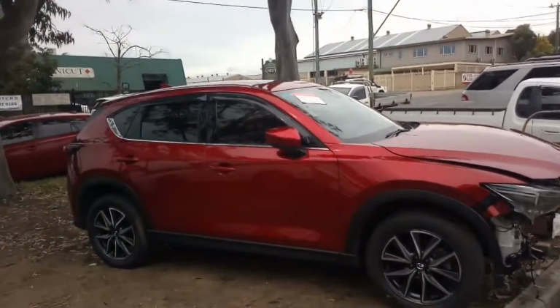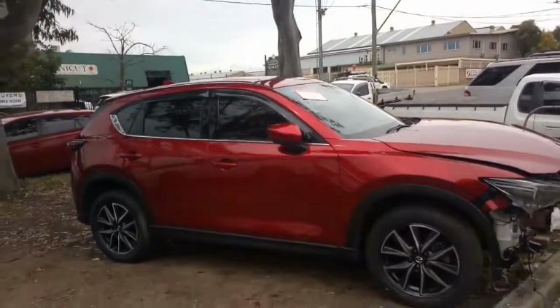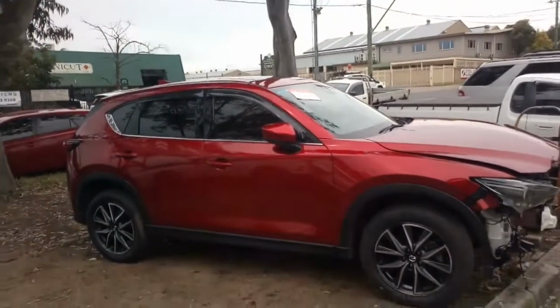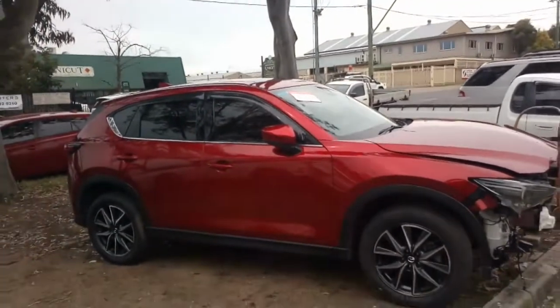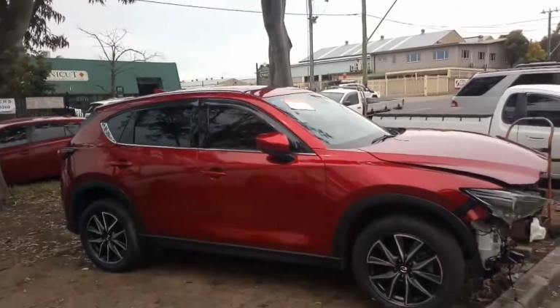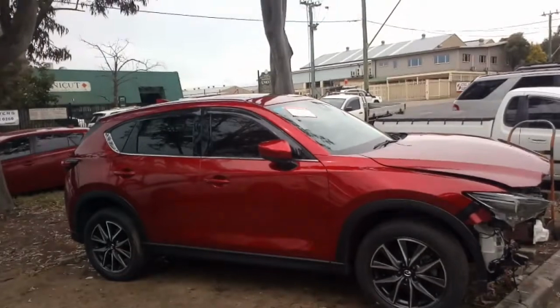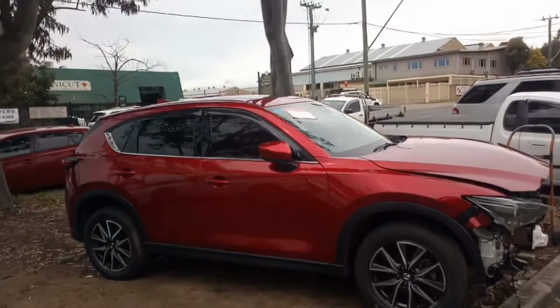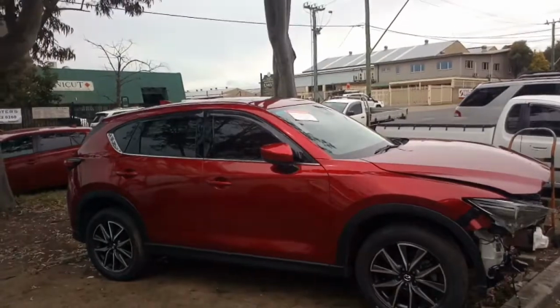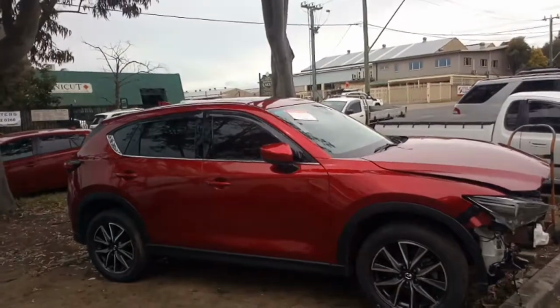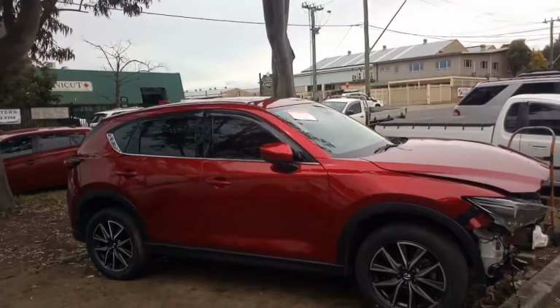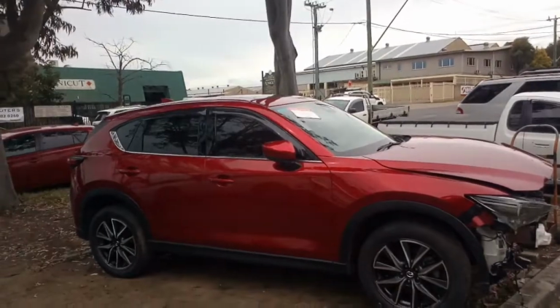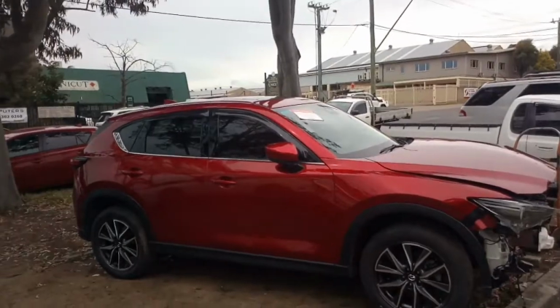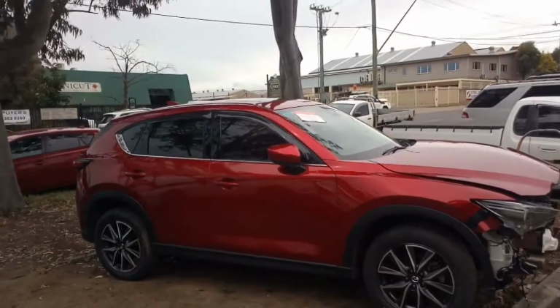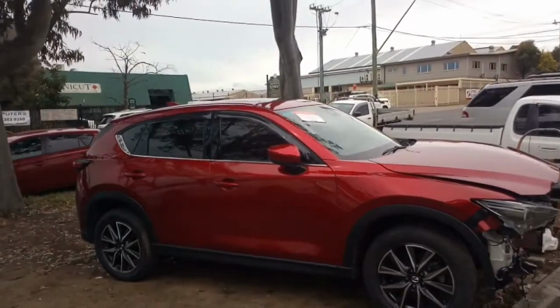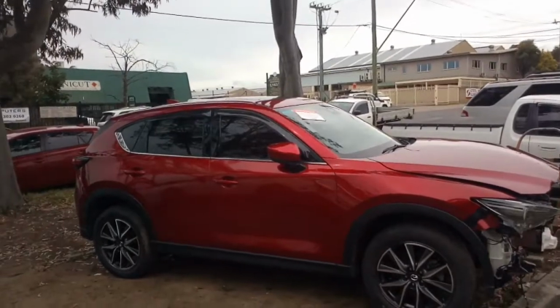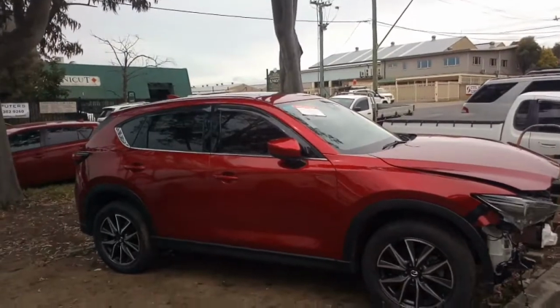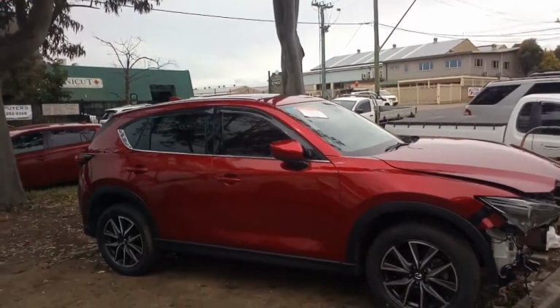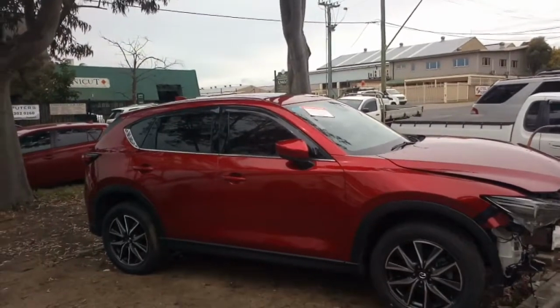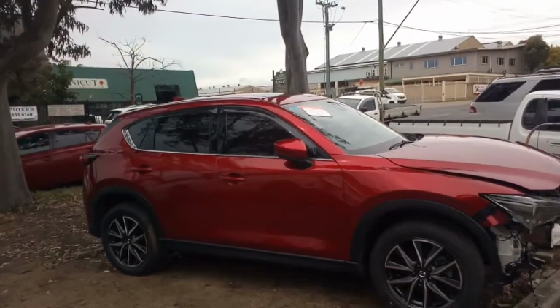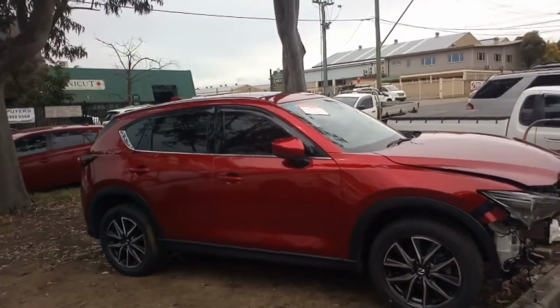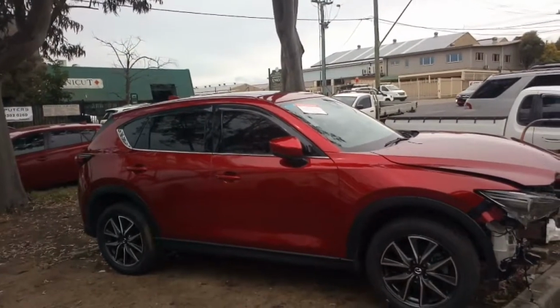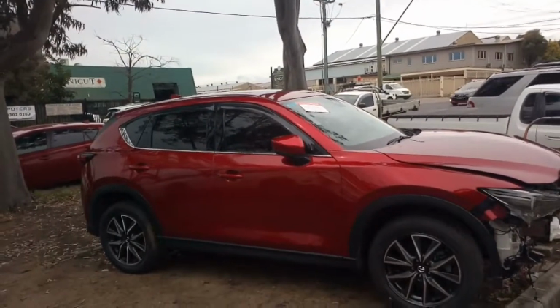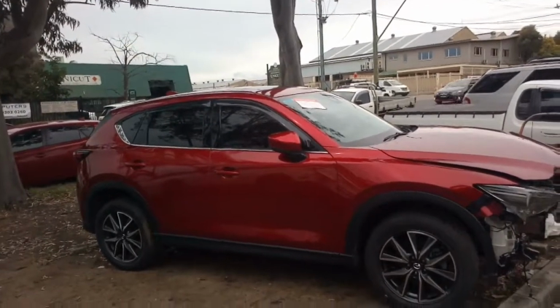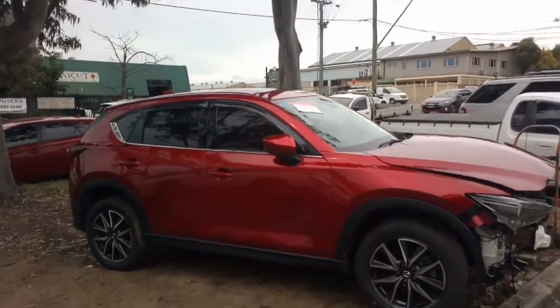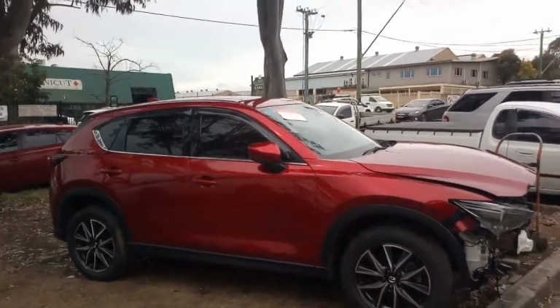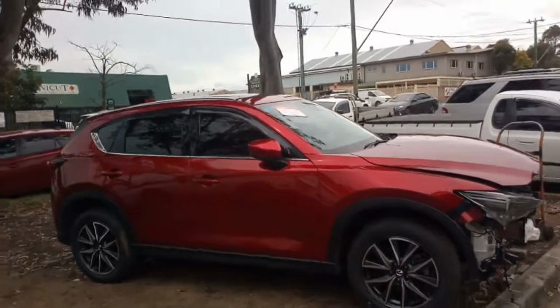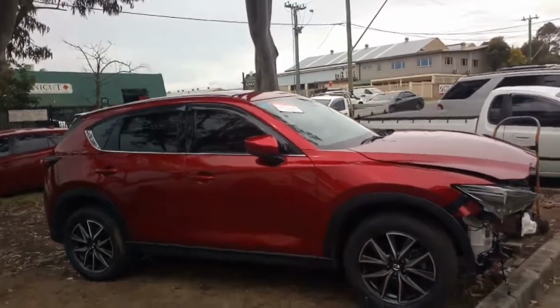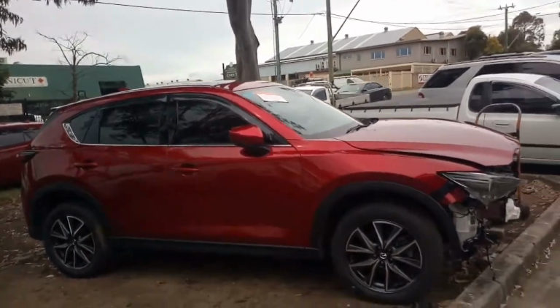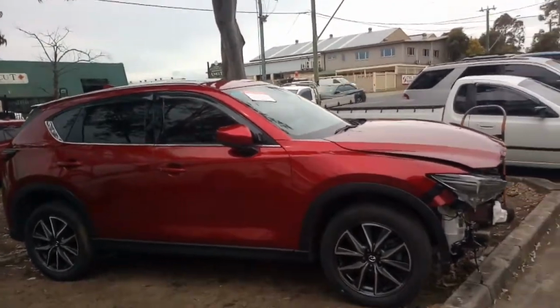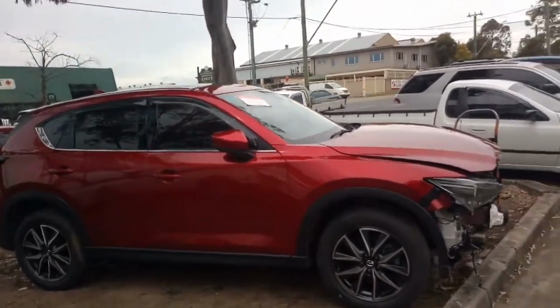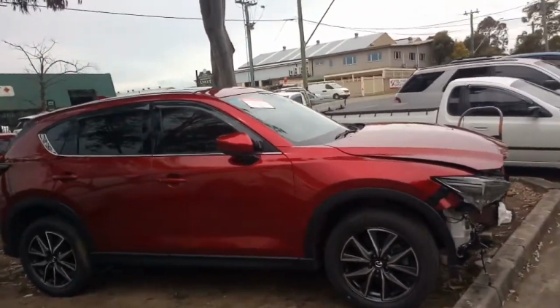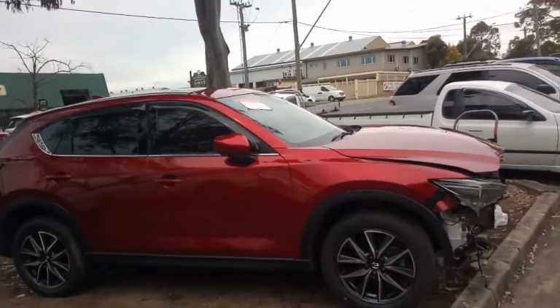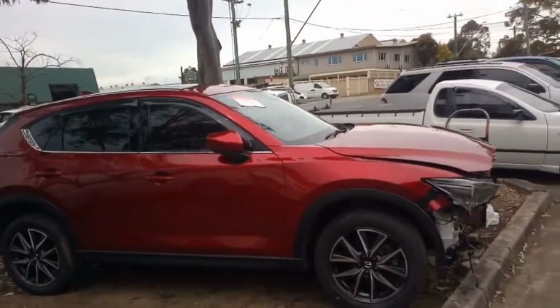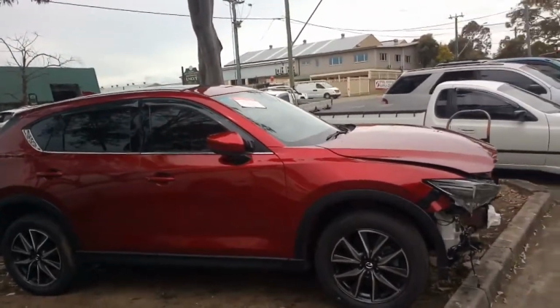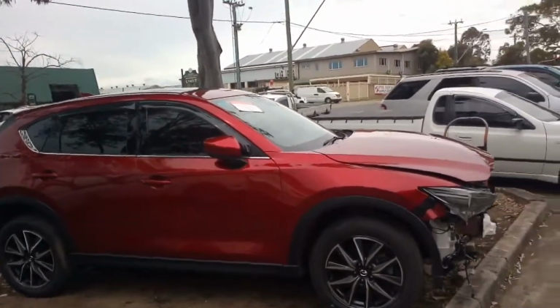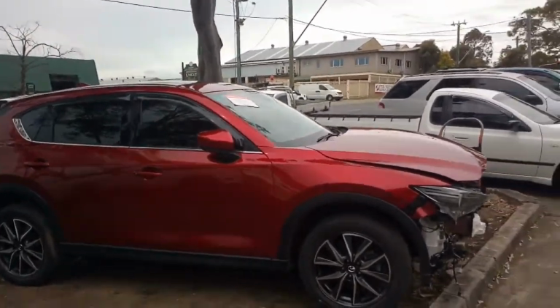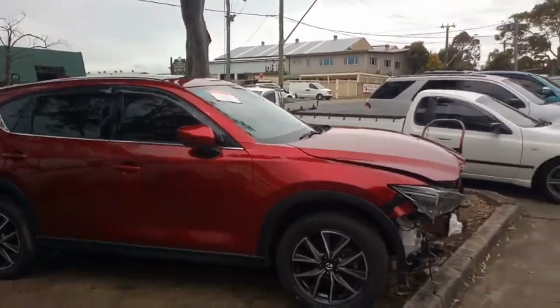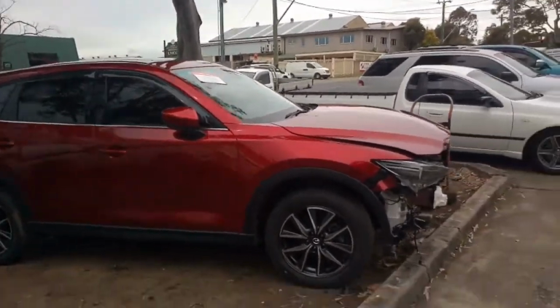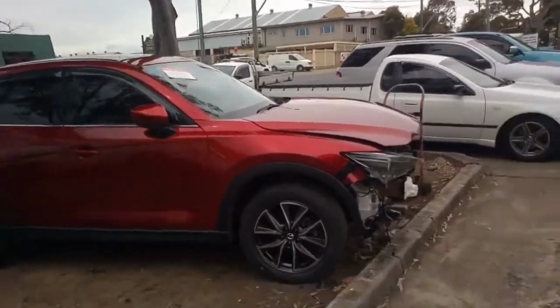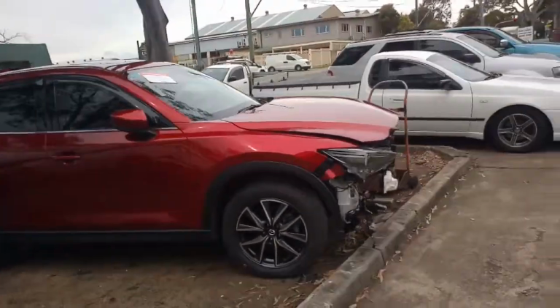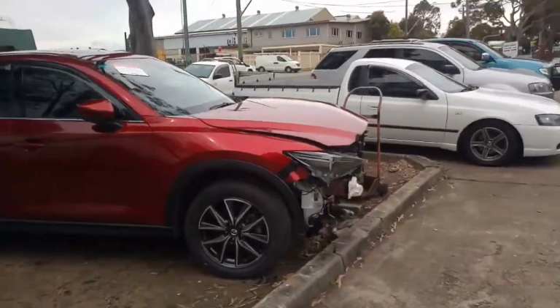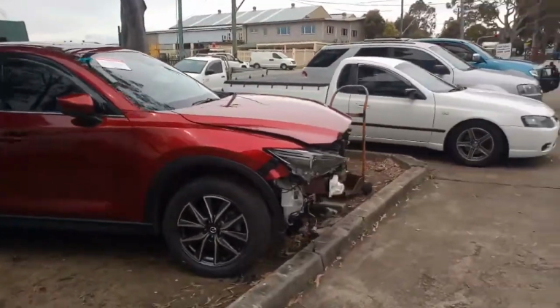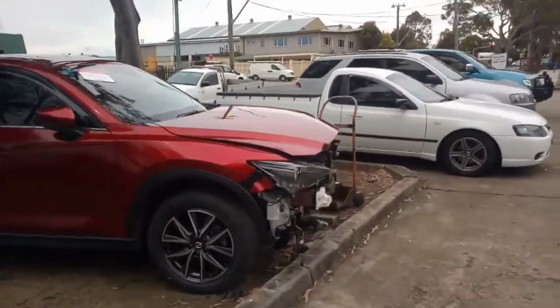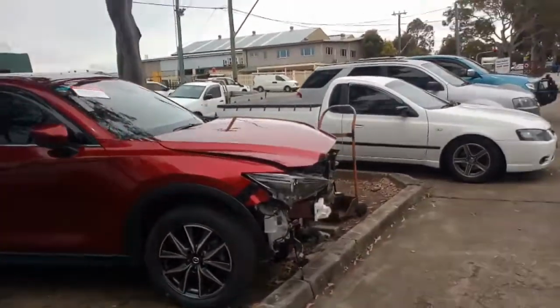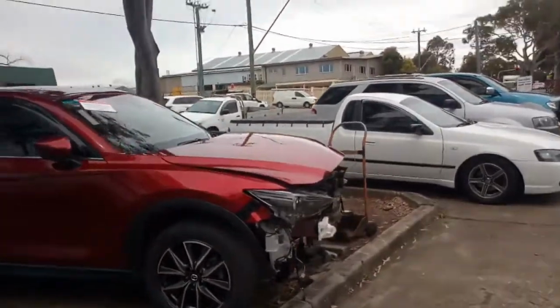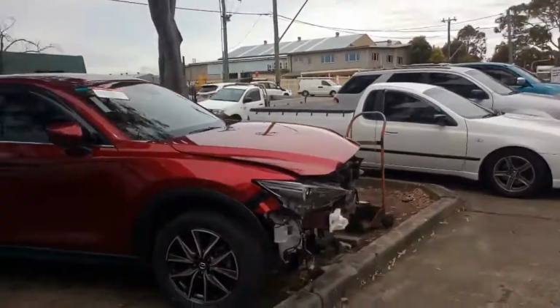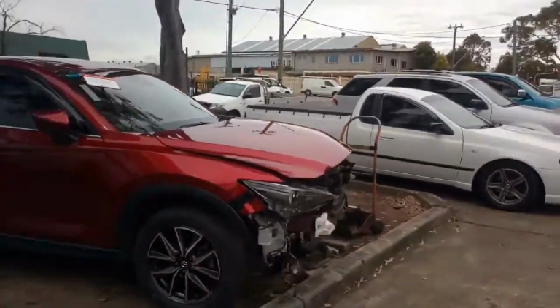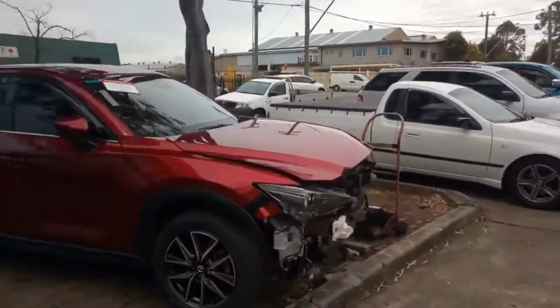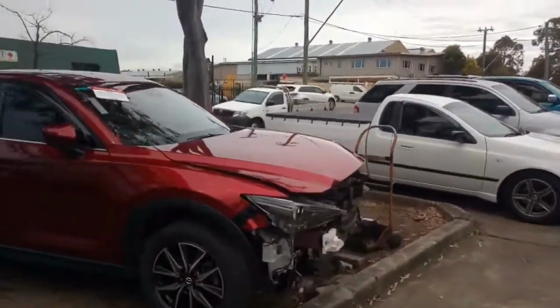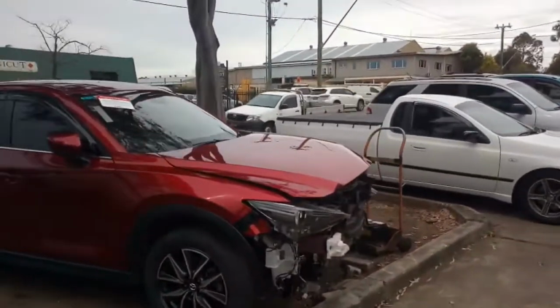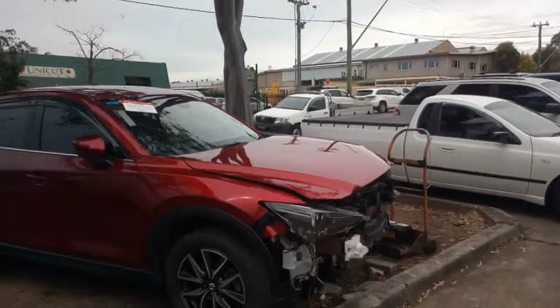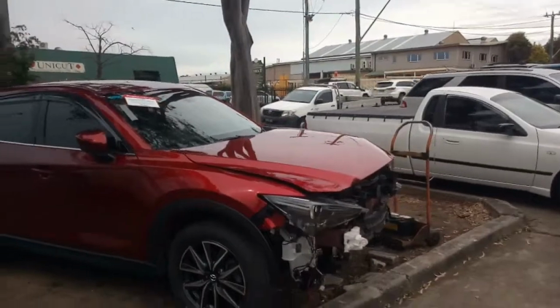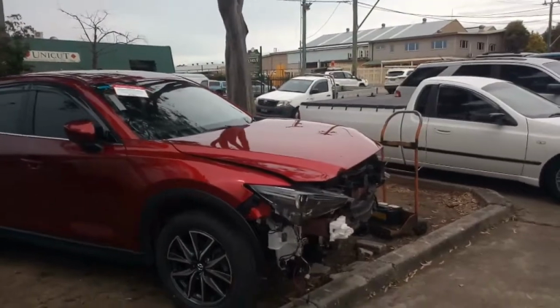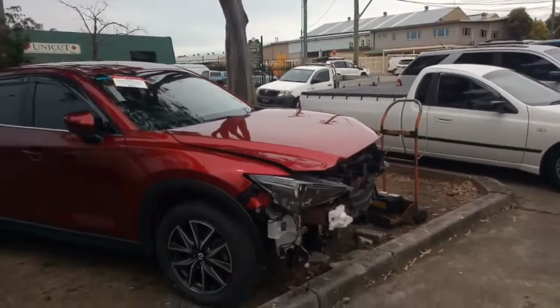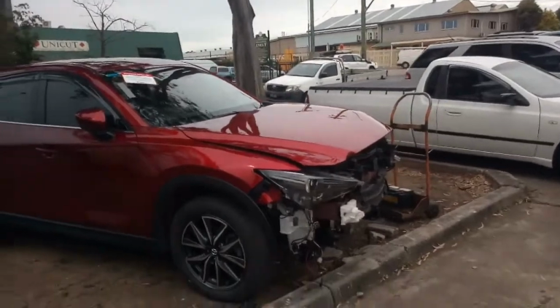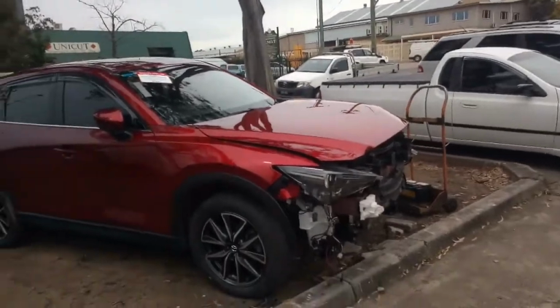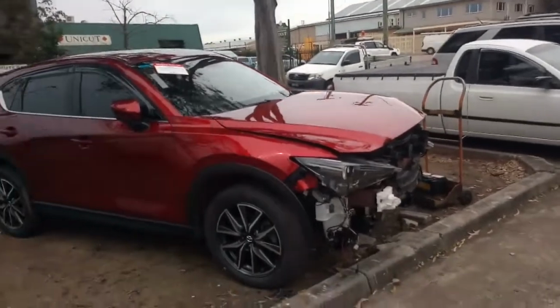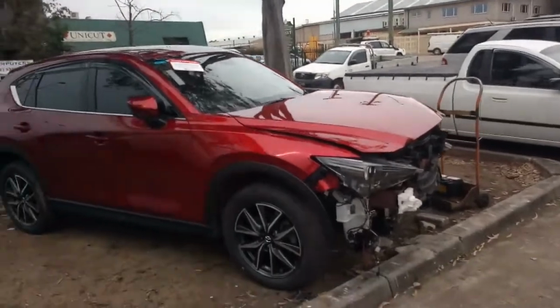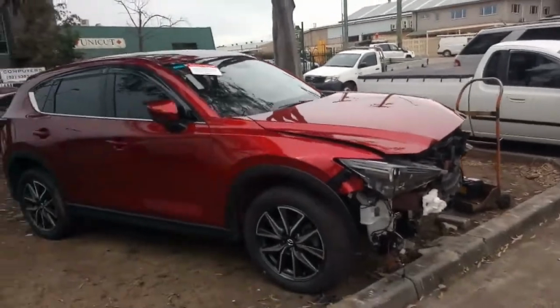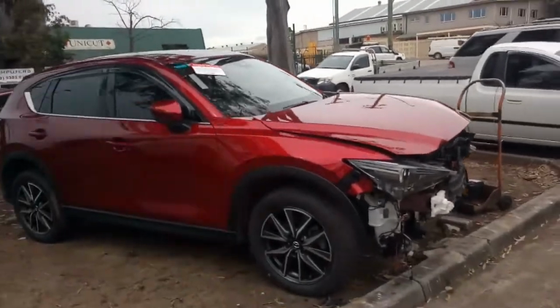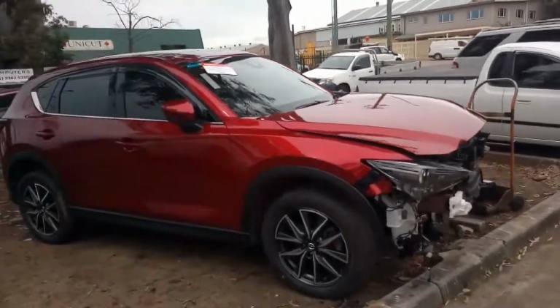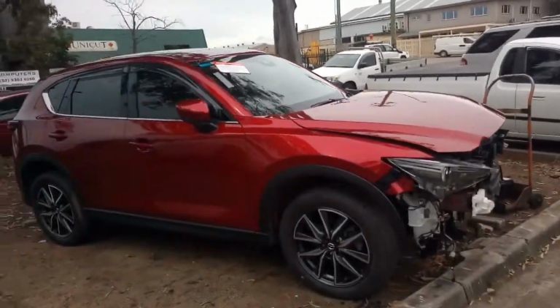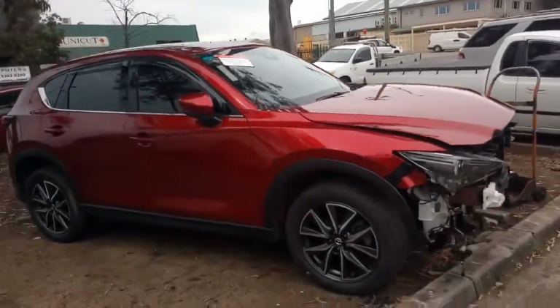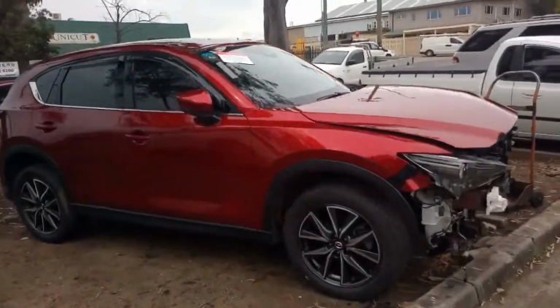It's got all the leather trim, sunroof, Bose sound system, all that gear. As you can see, a bit of a tap in the front there — quick walk around.